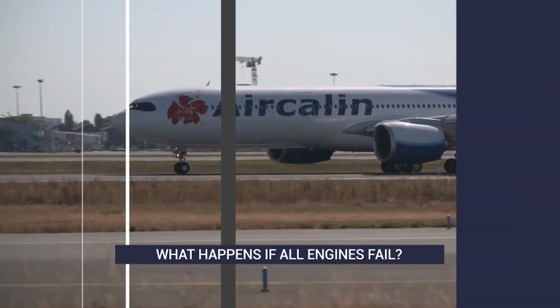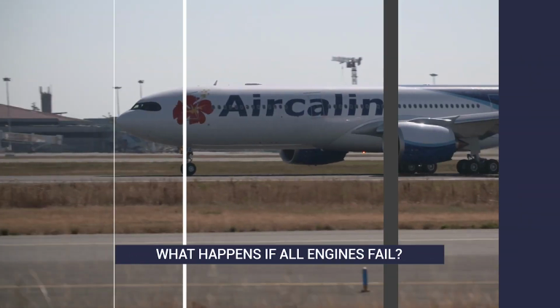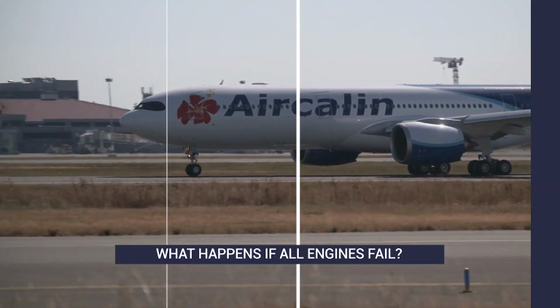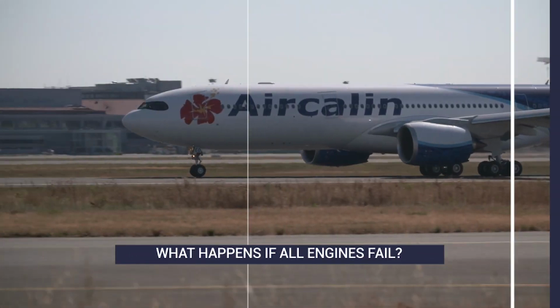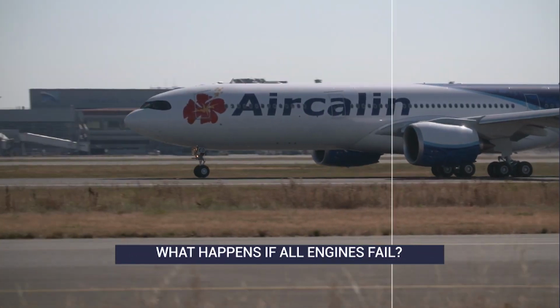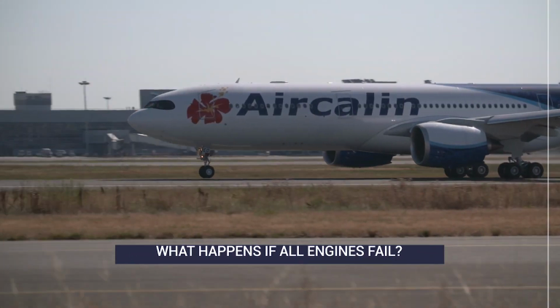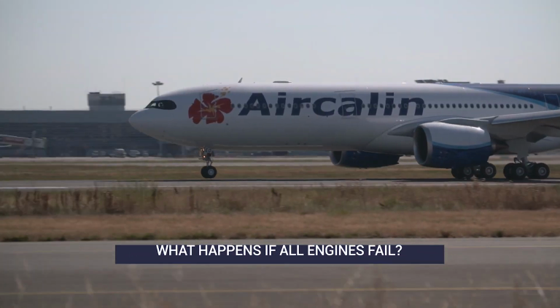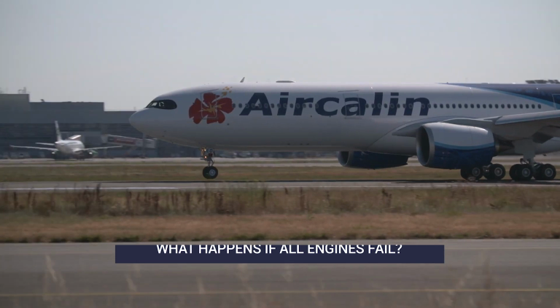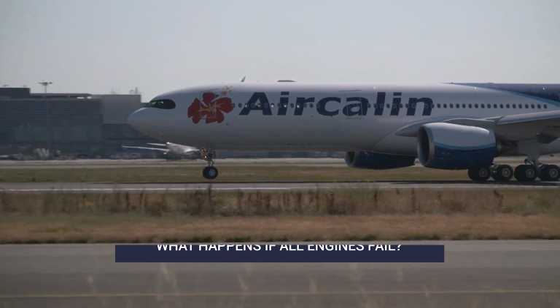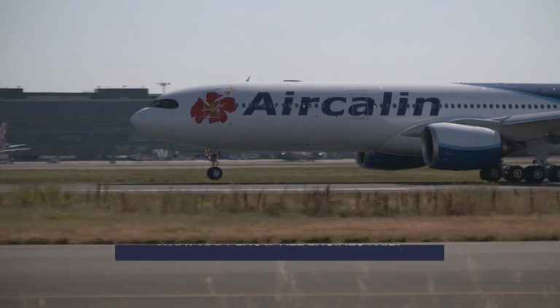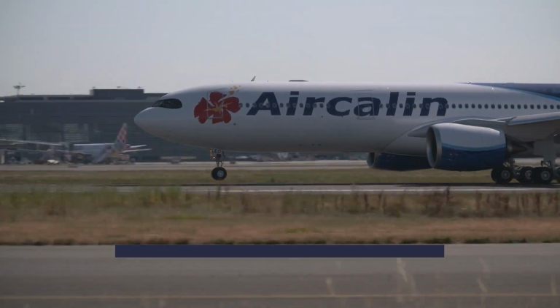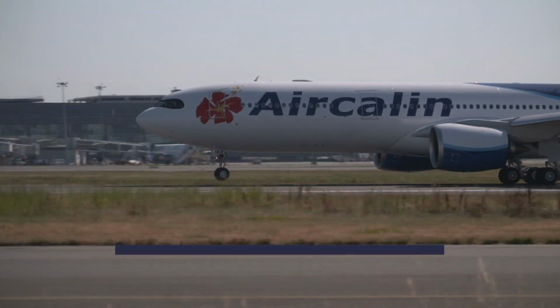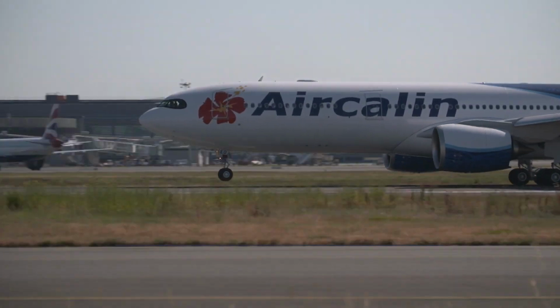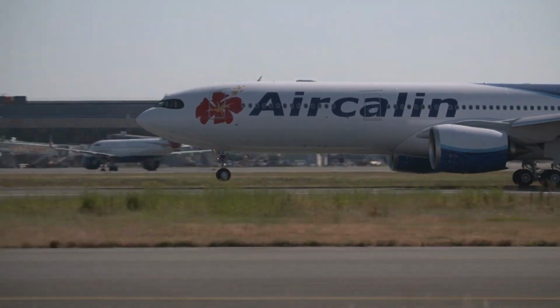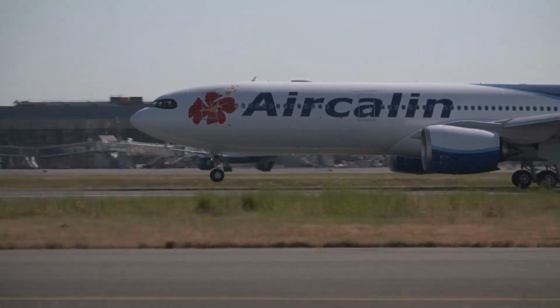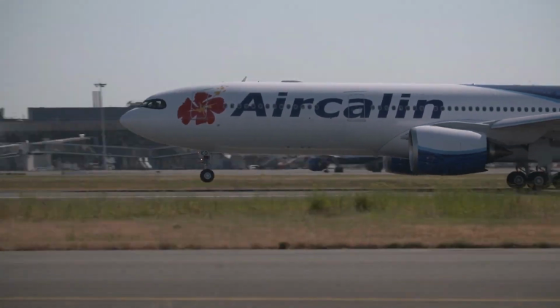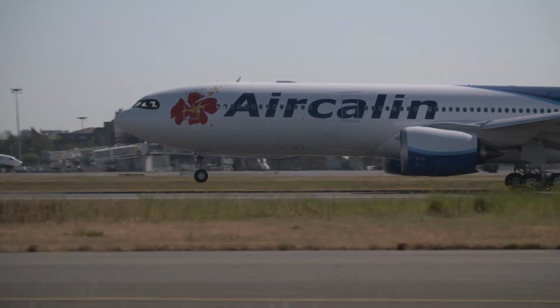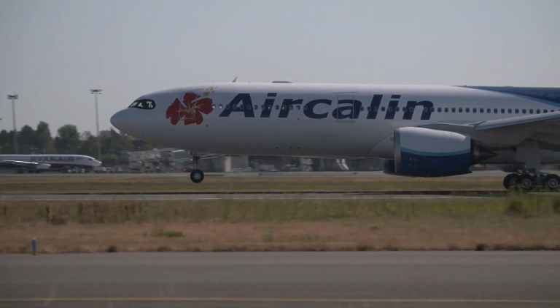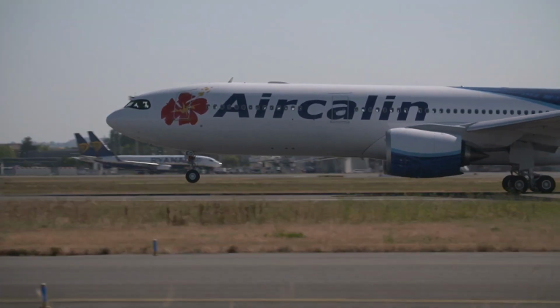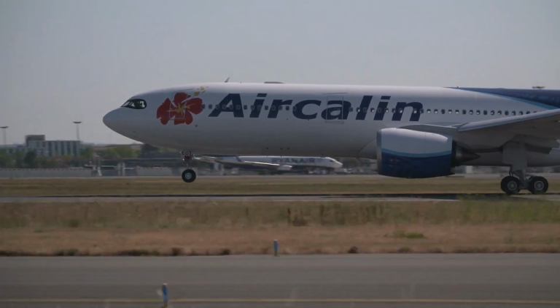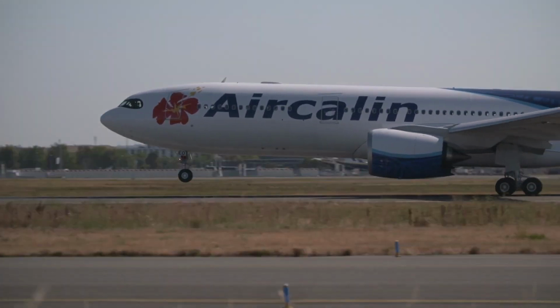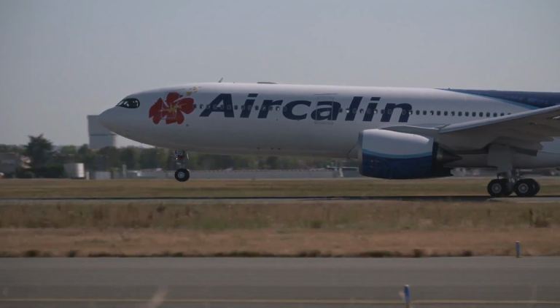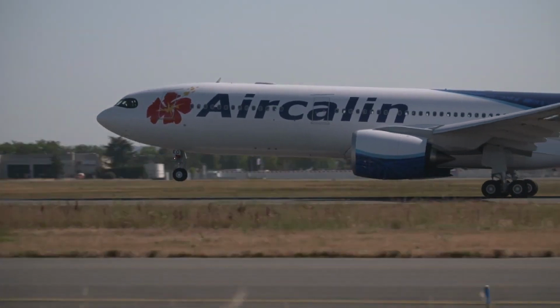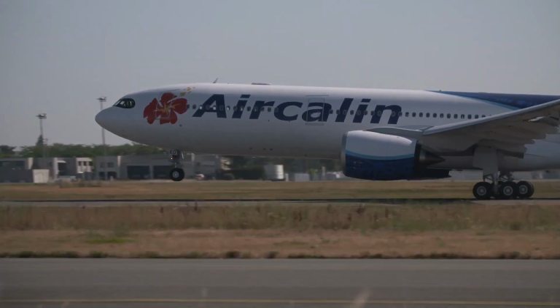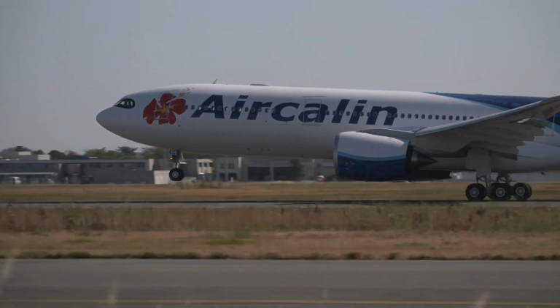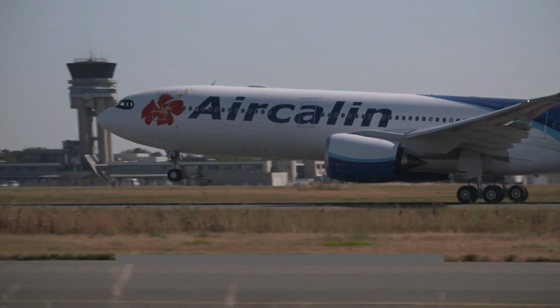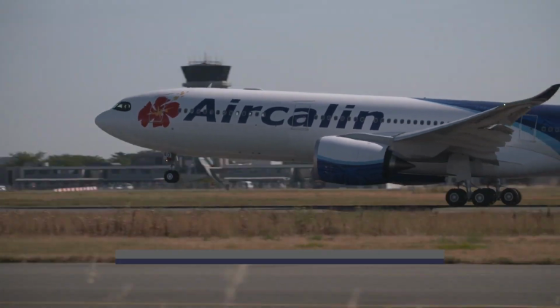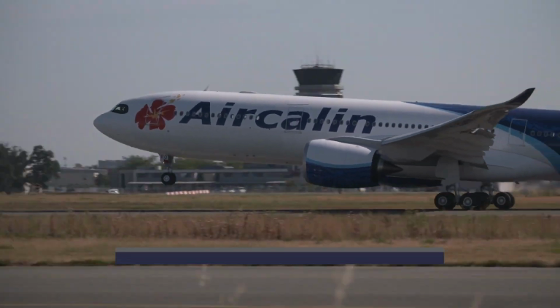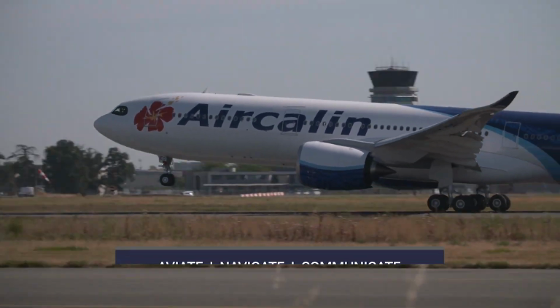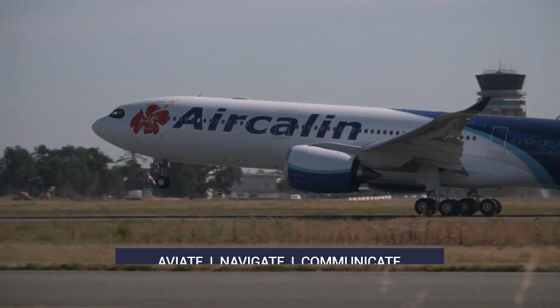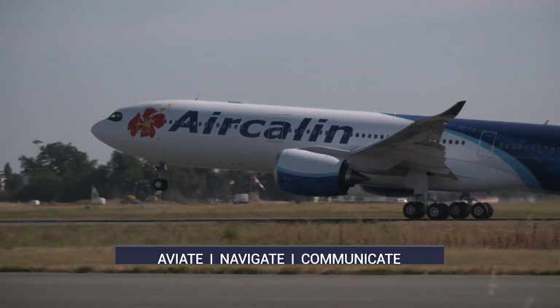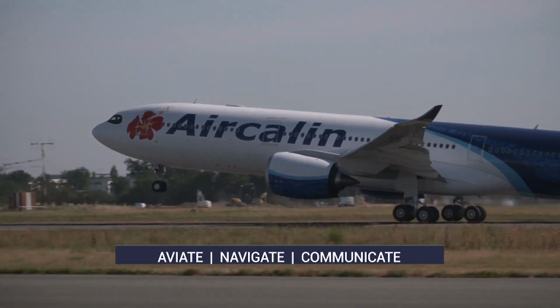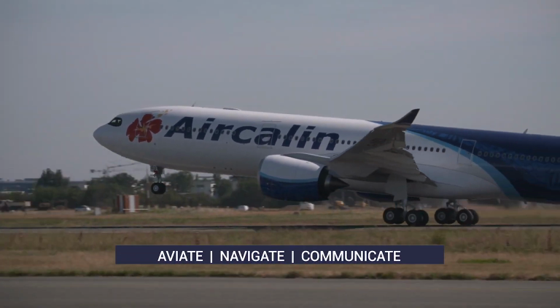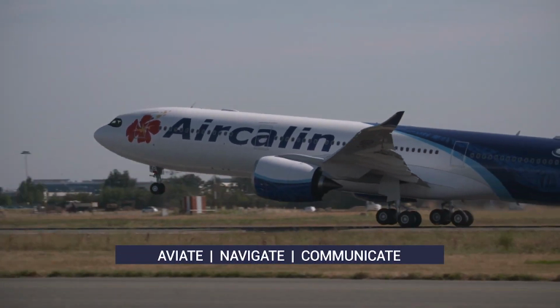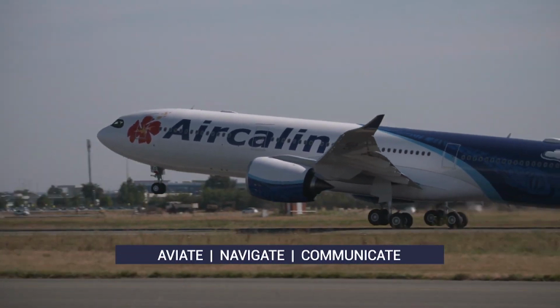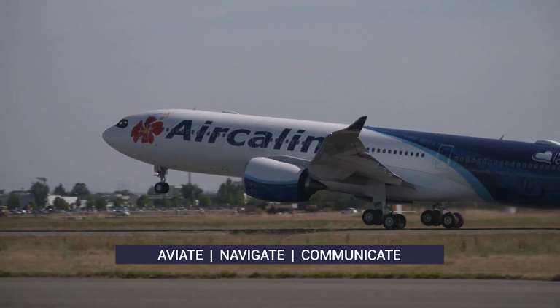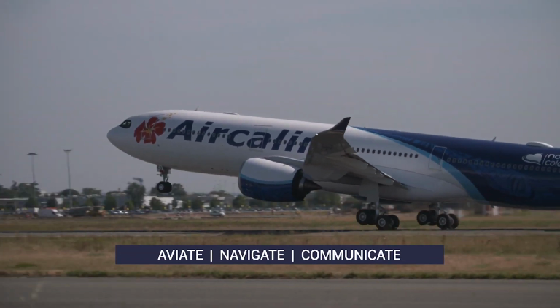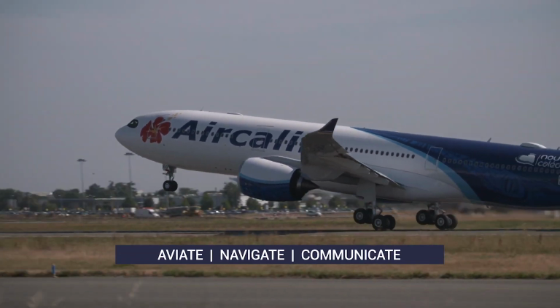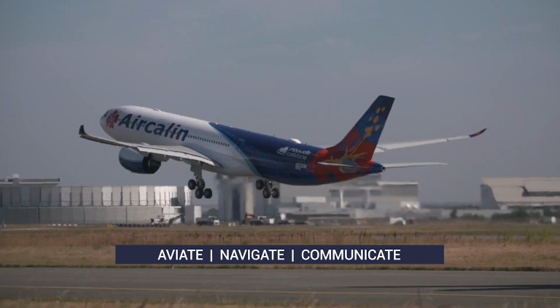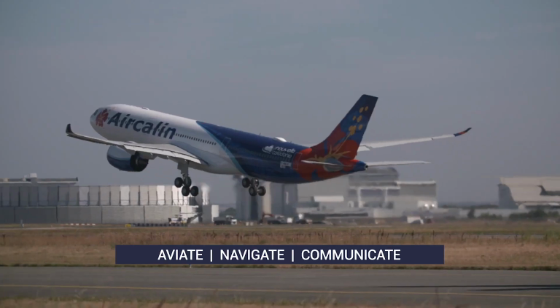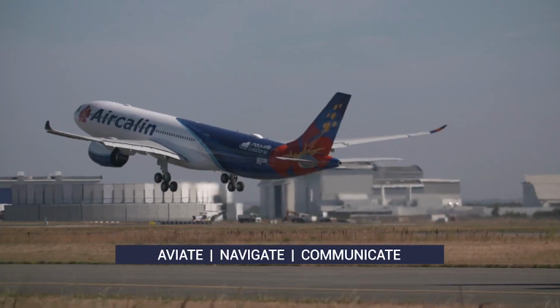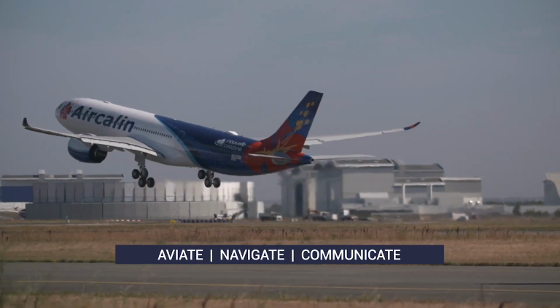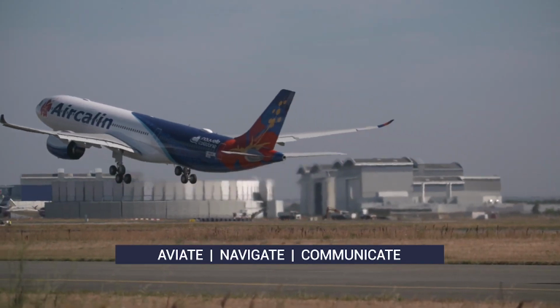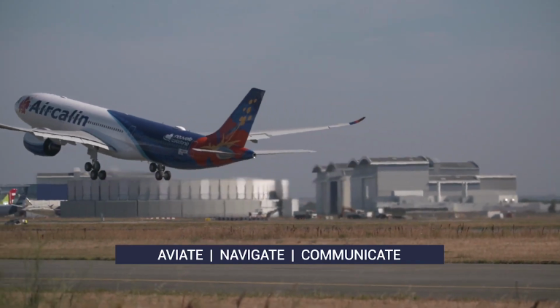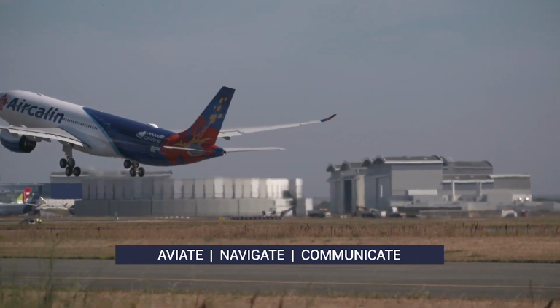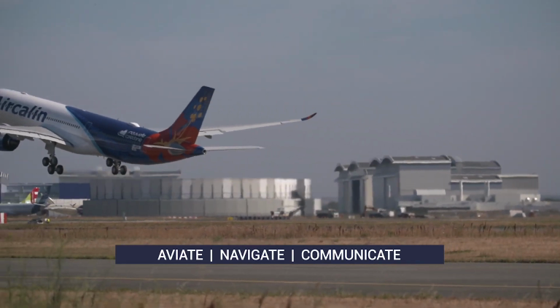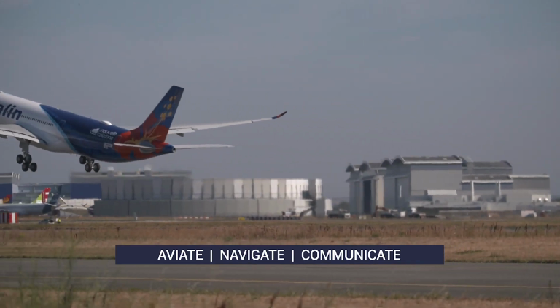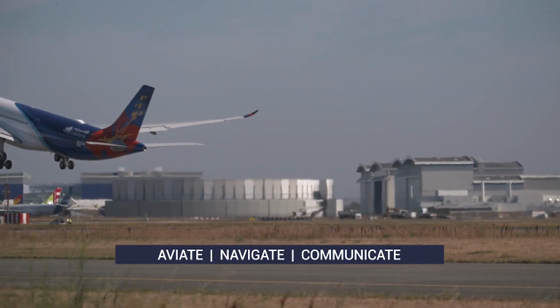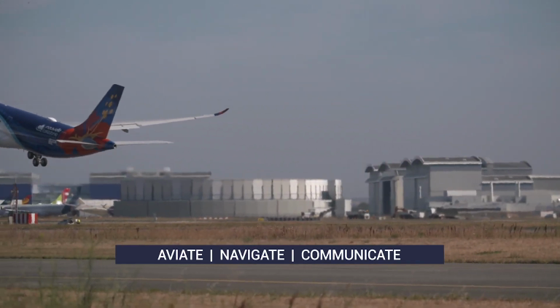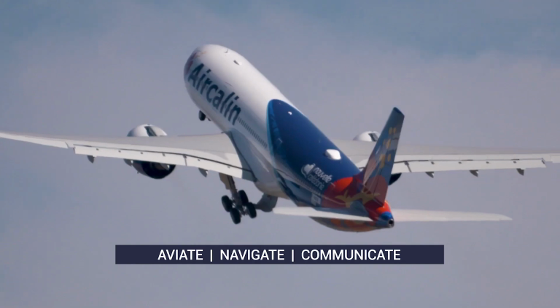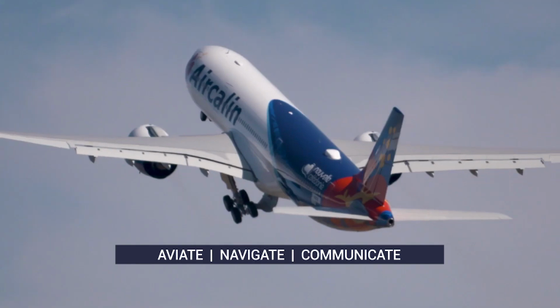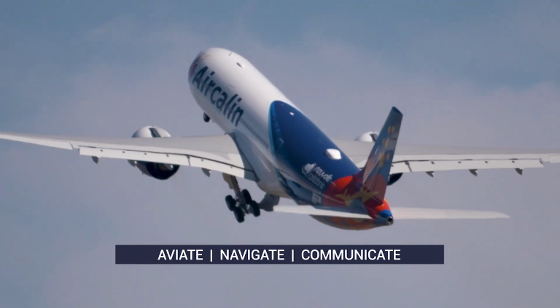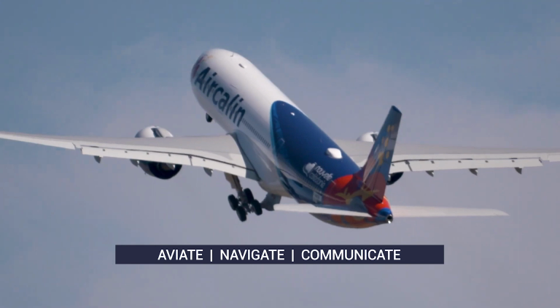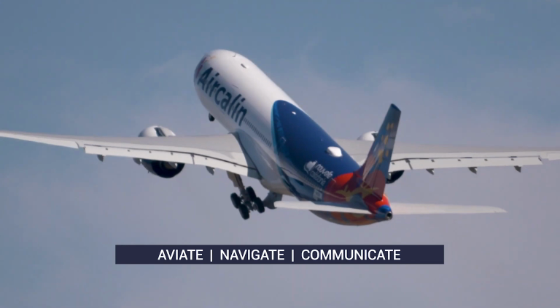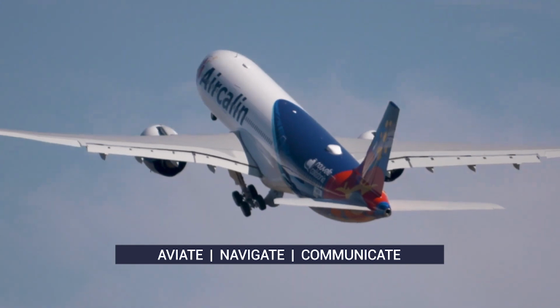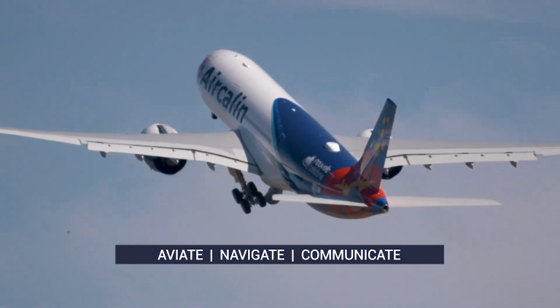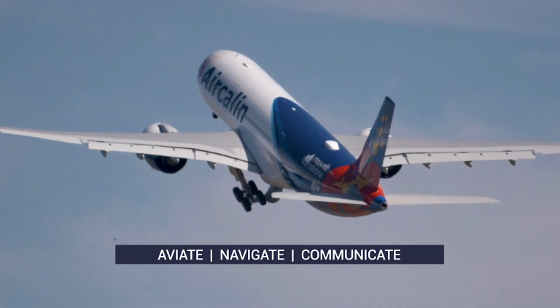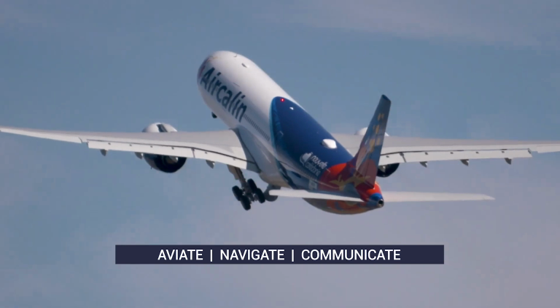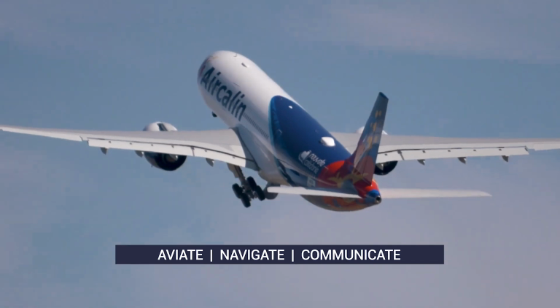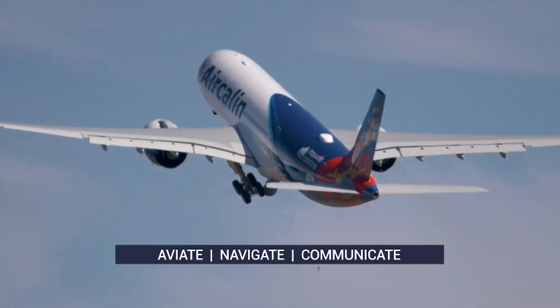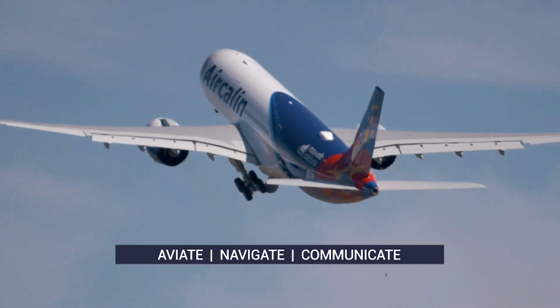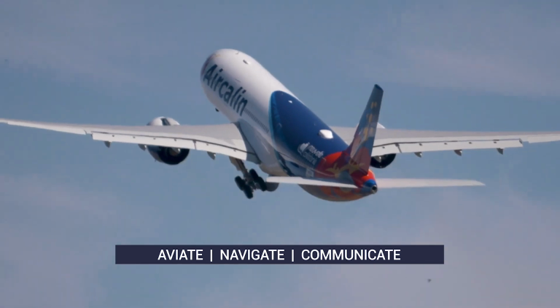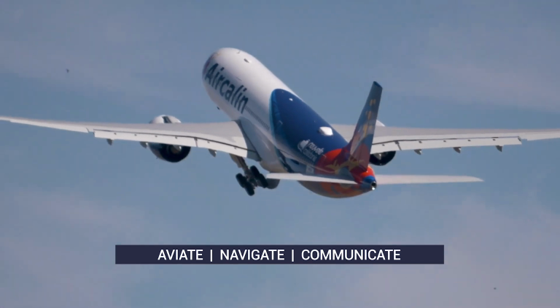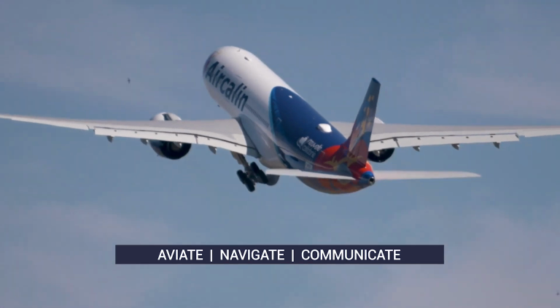If this should happen, all pilots are immediately trained to think: aviate, navigate, communicate — in that order.